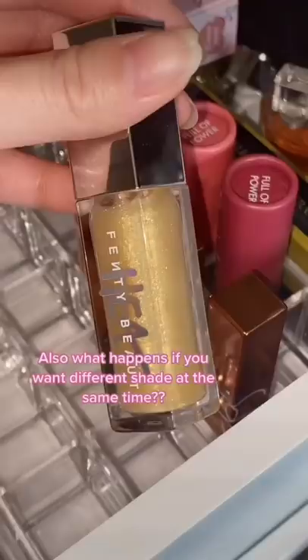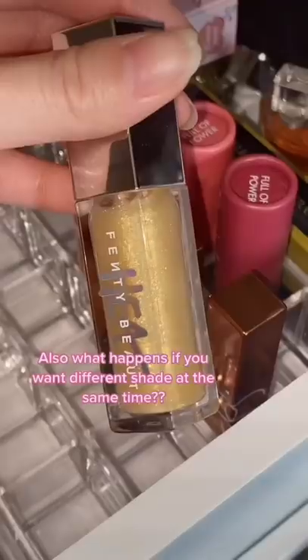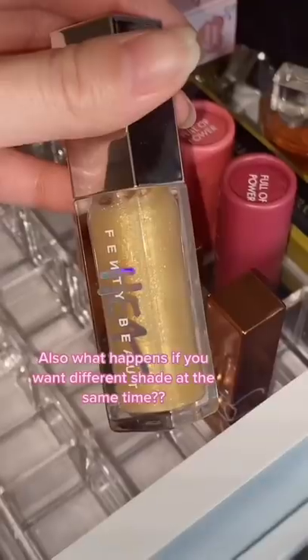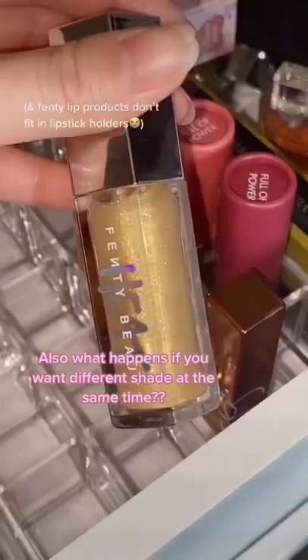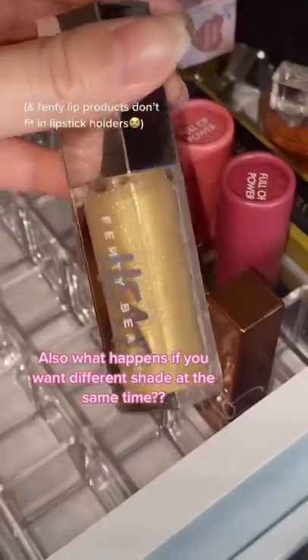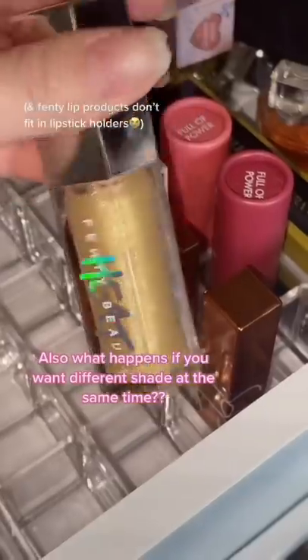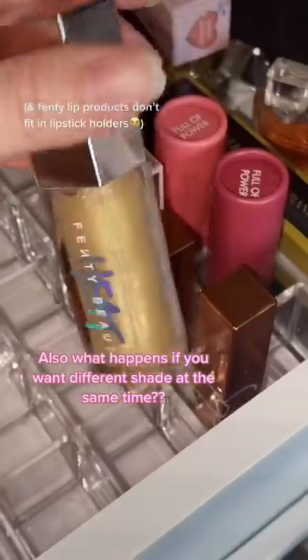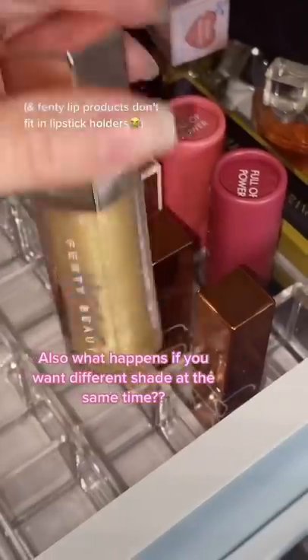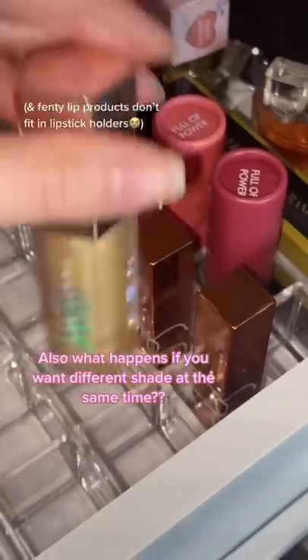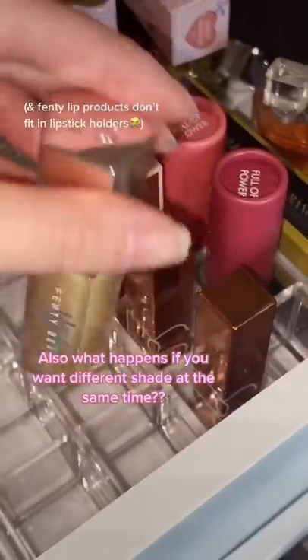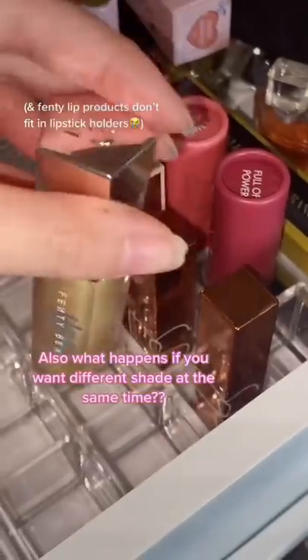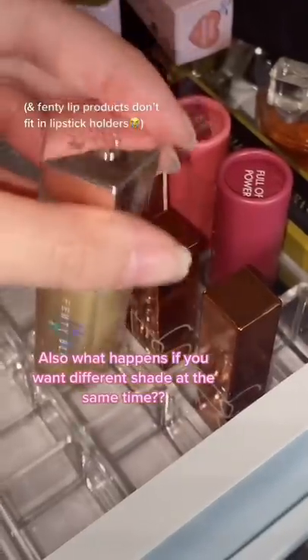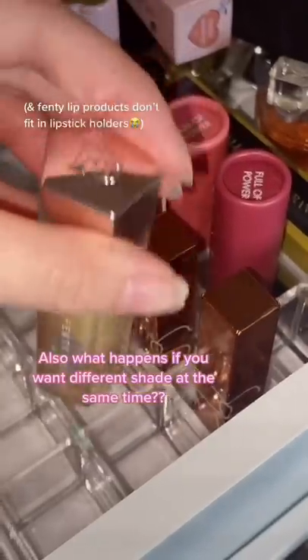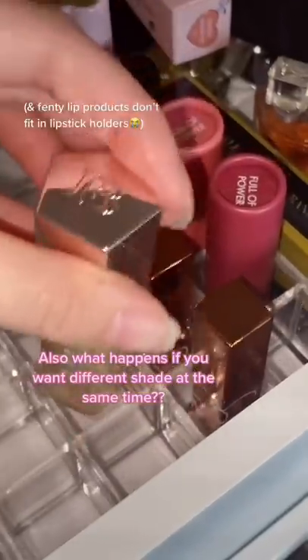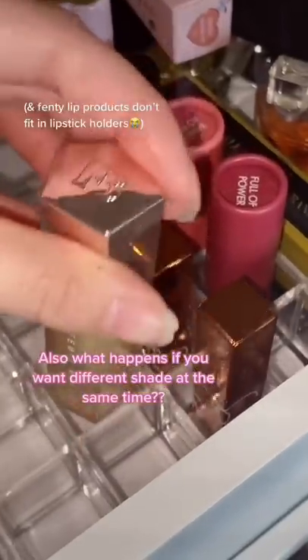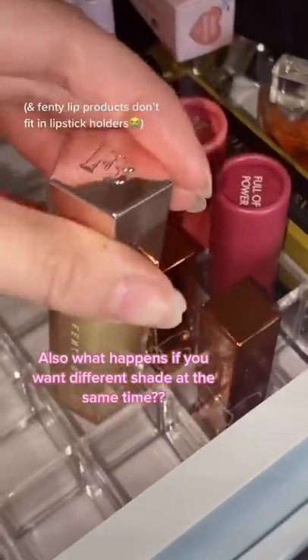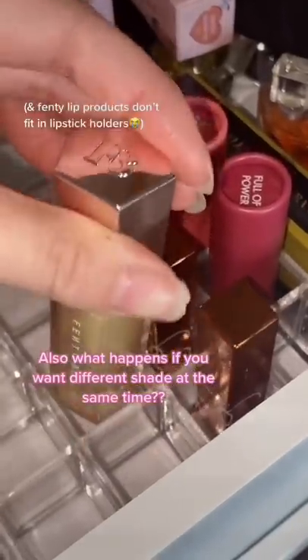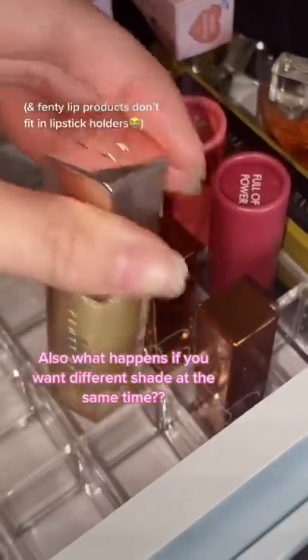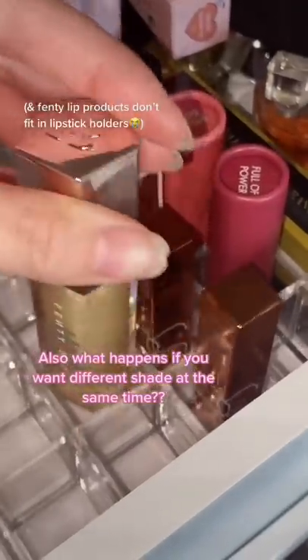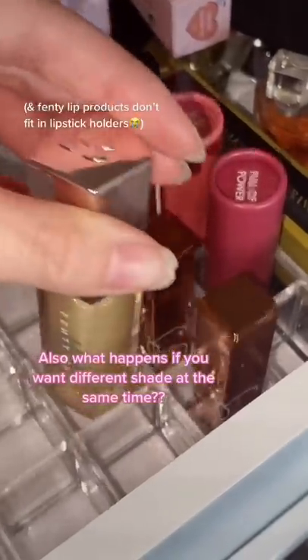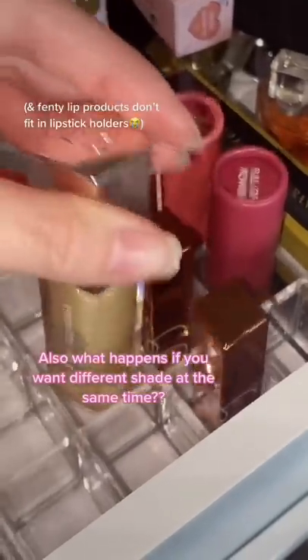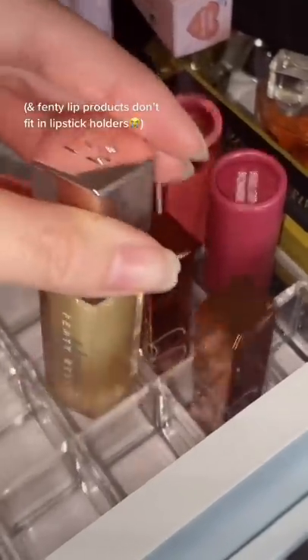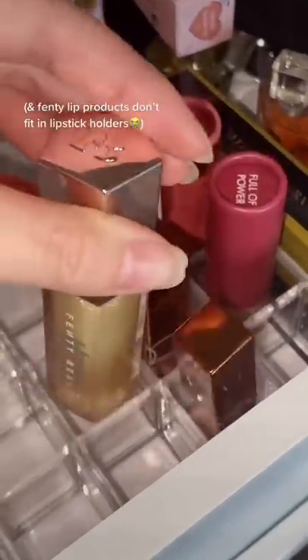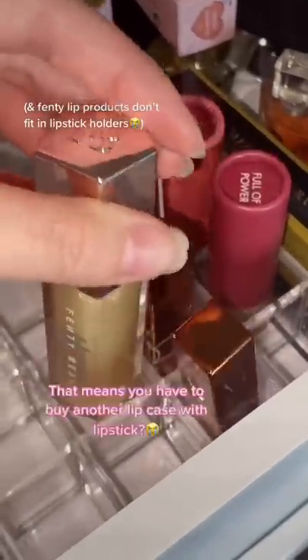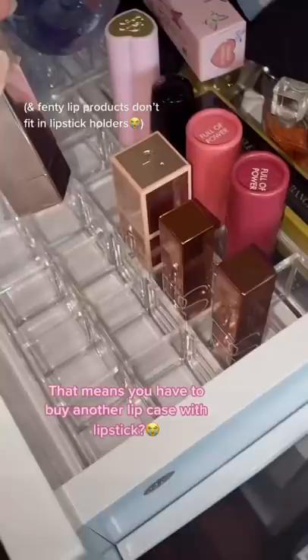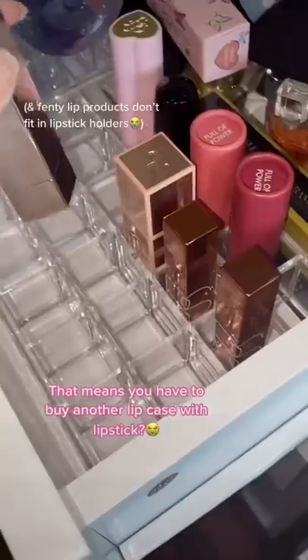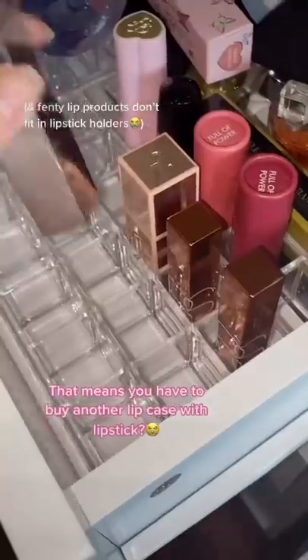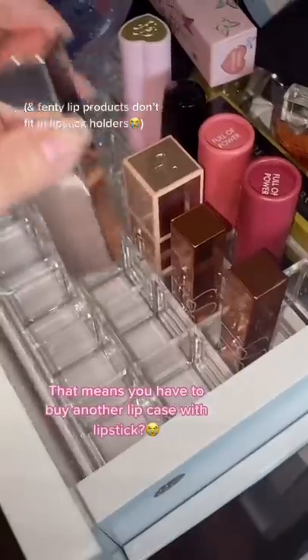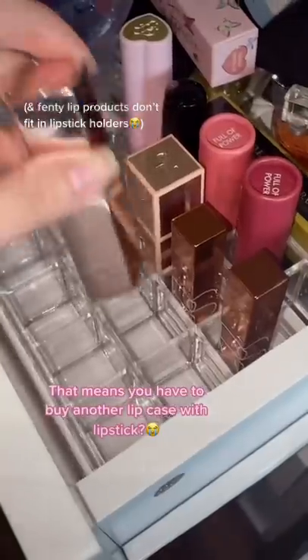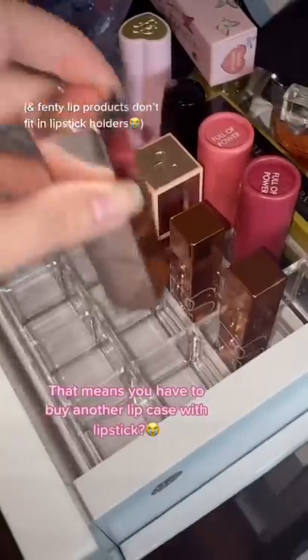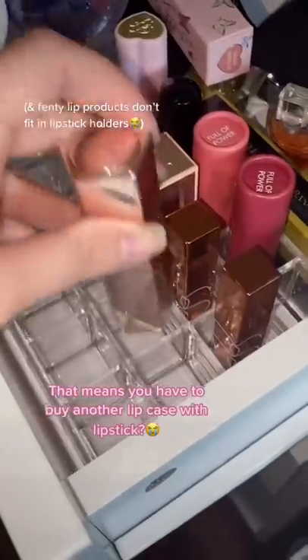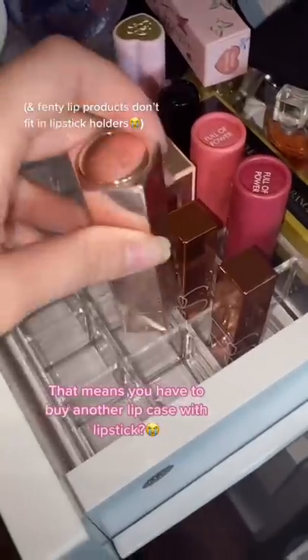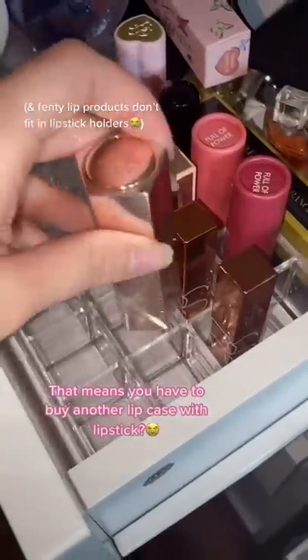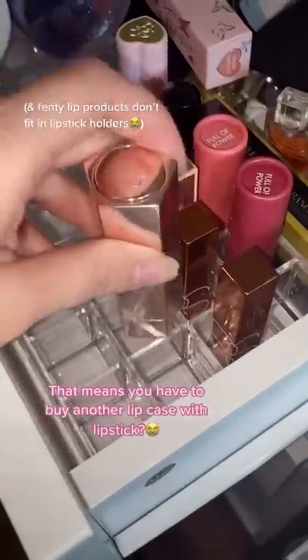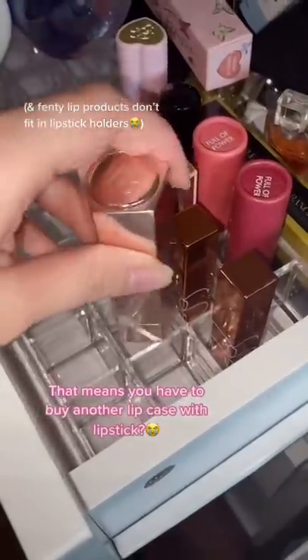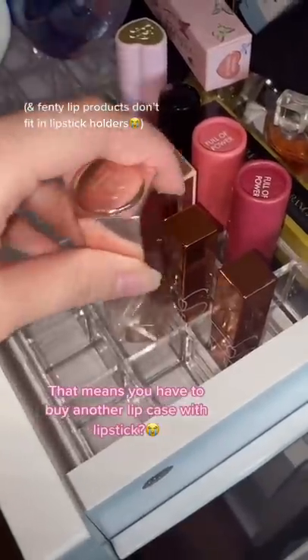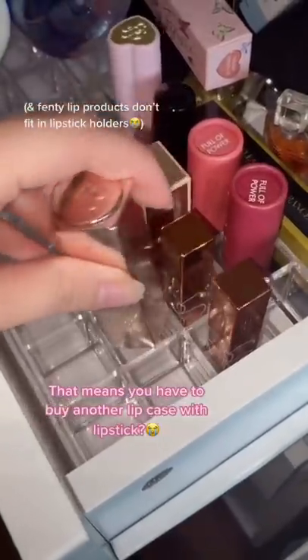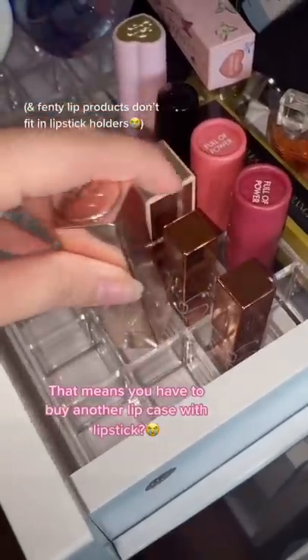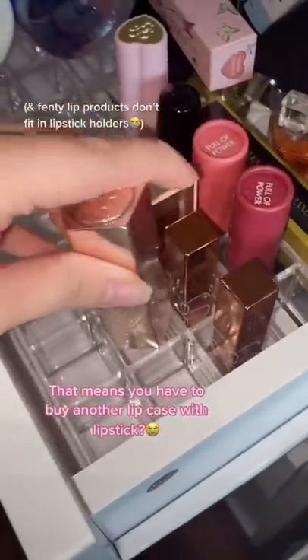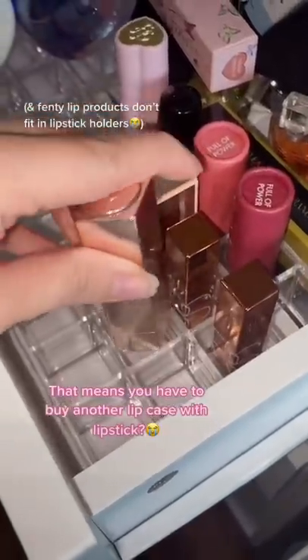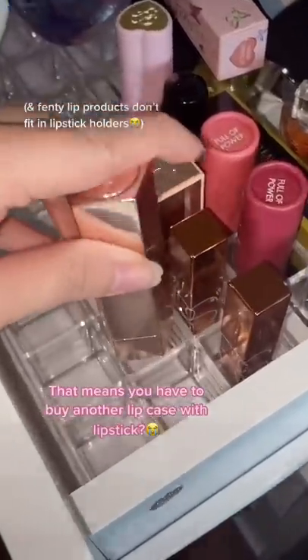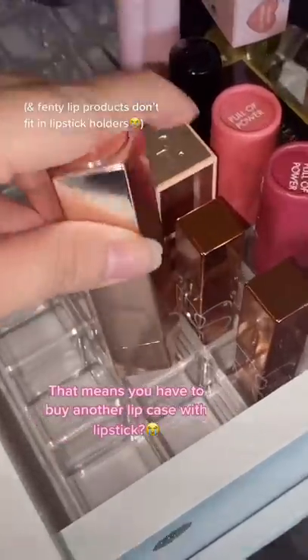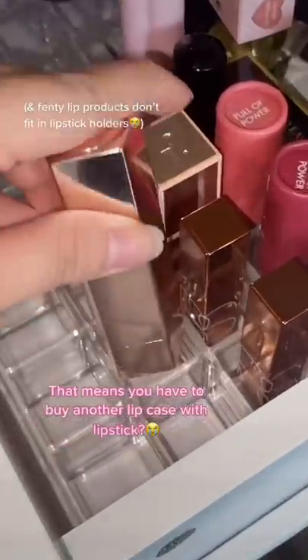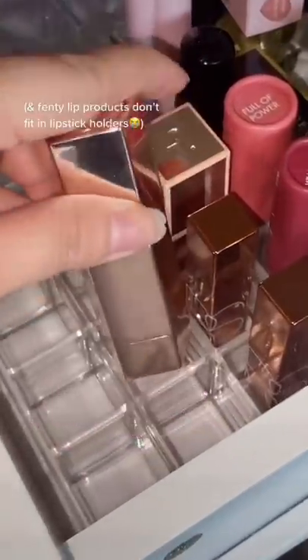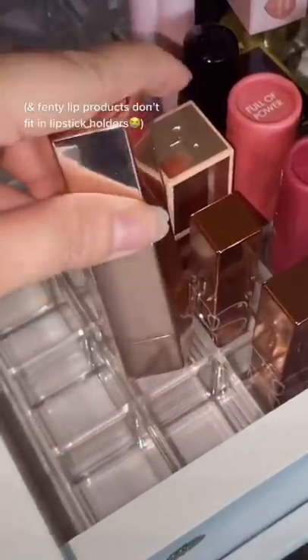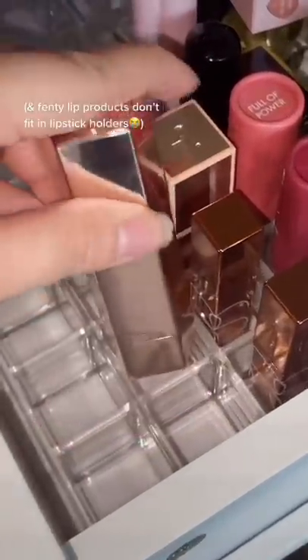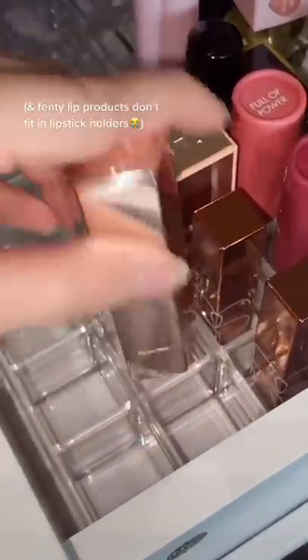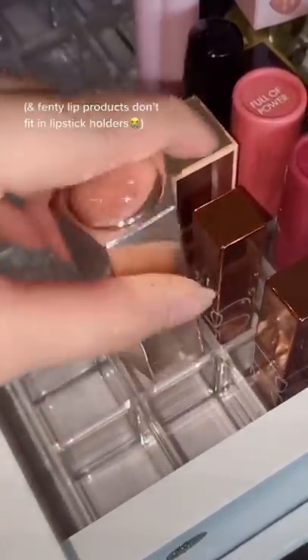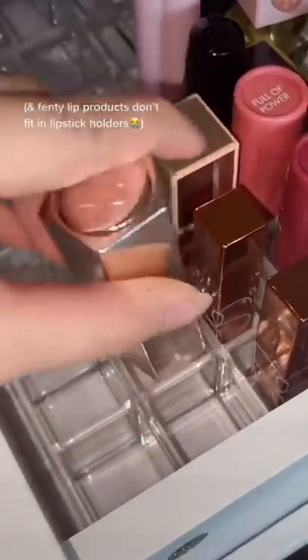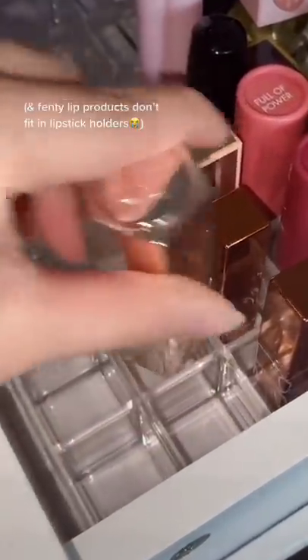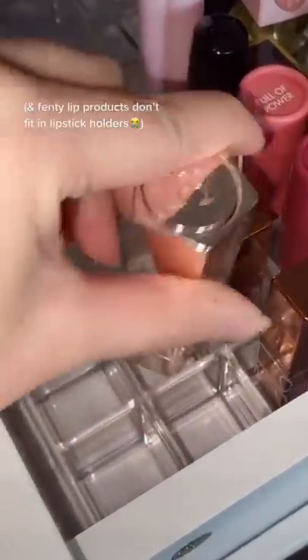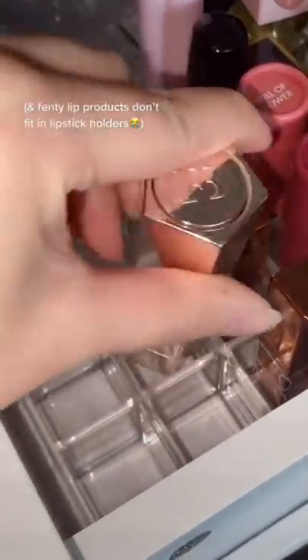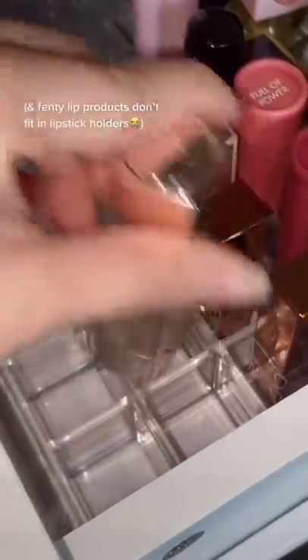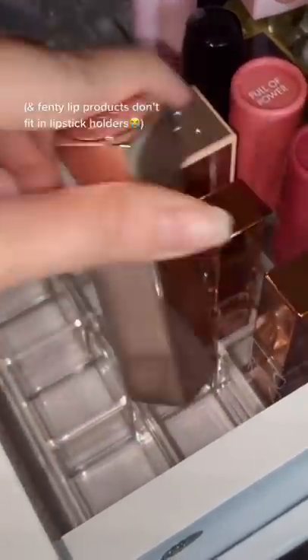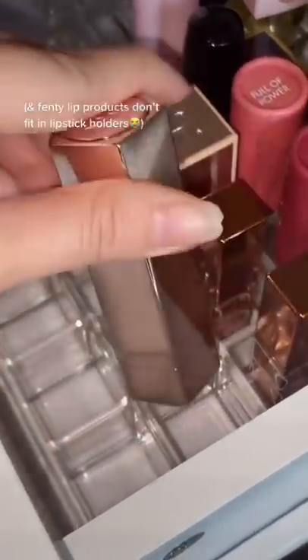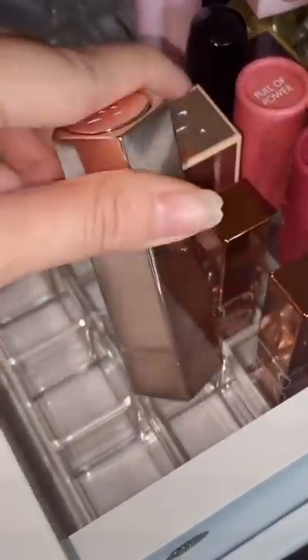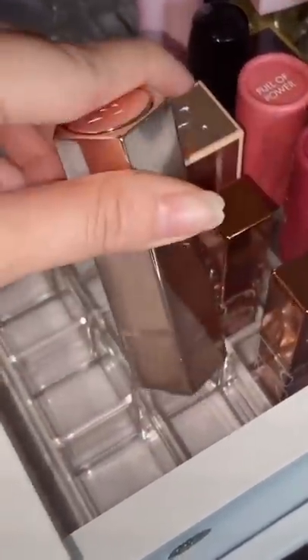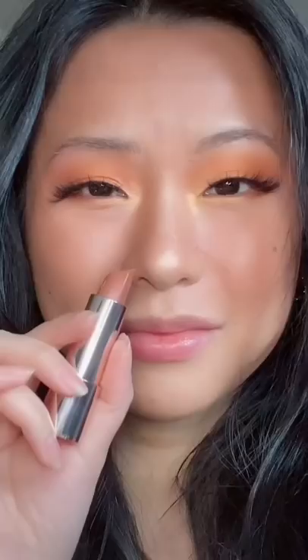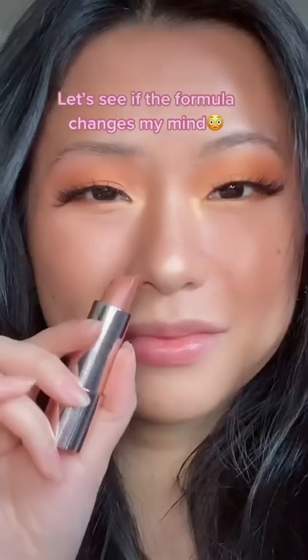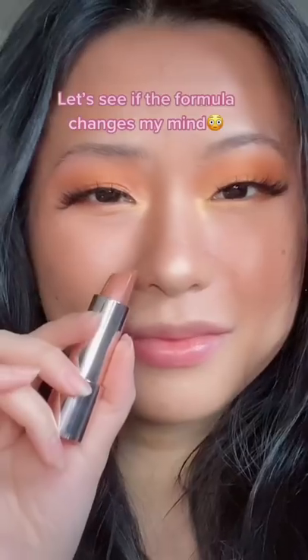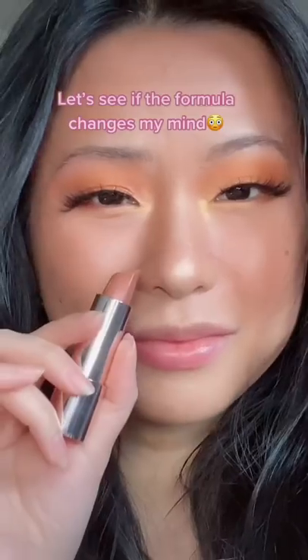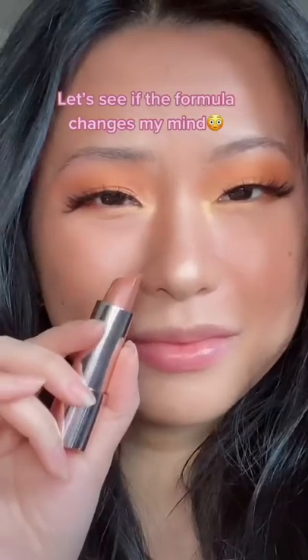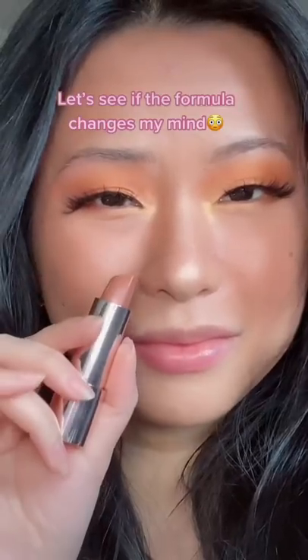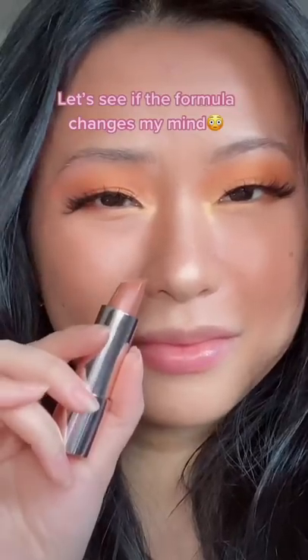So what happens if you want a different shade of this lipstick? It means you have to buy another lip case and another lipstick from Fenty Lip Product to fit in the lipstick holders.